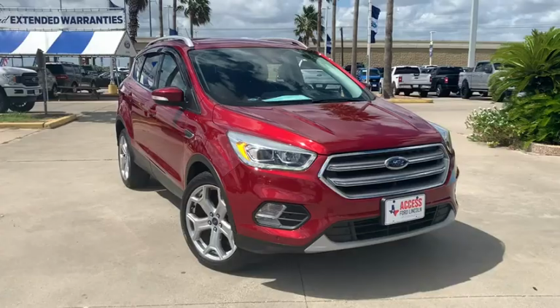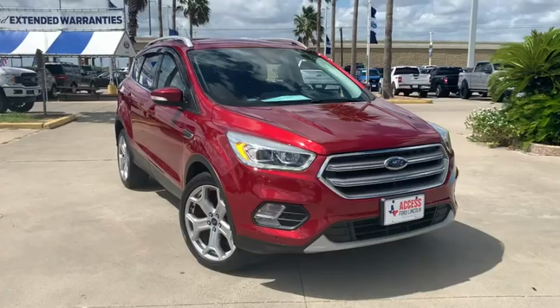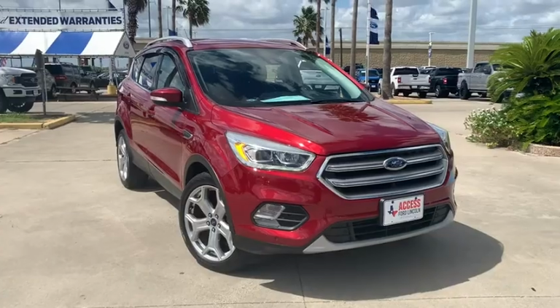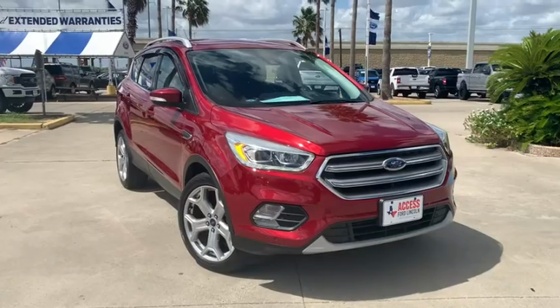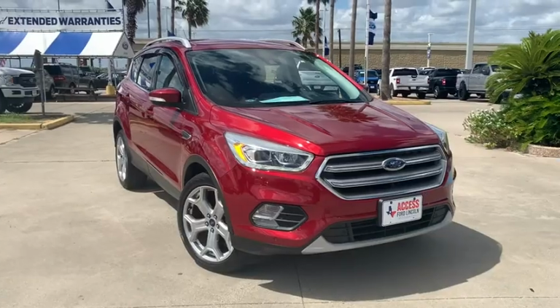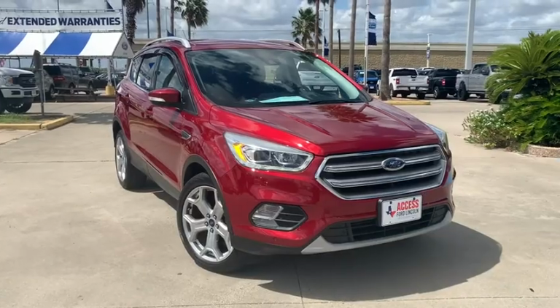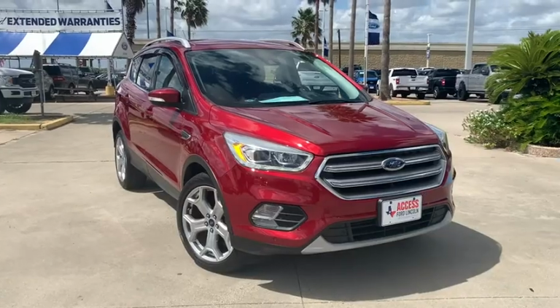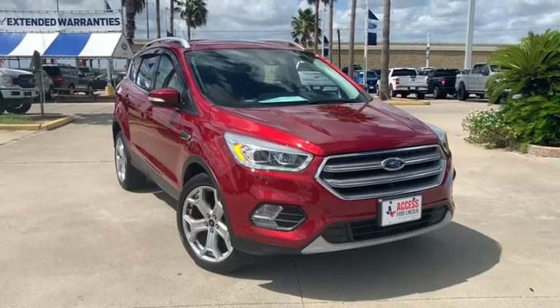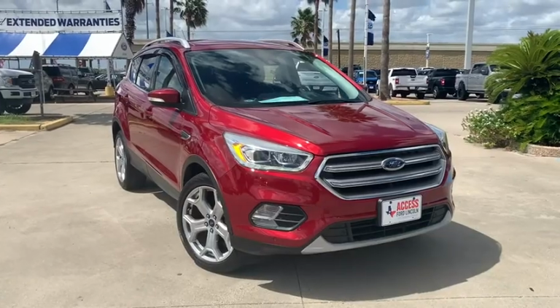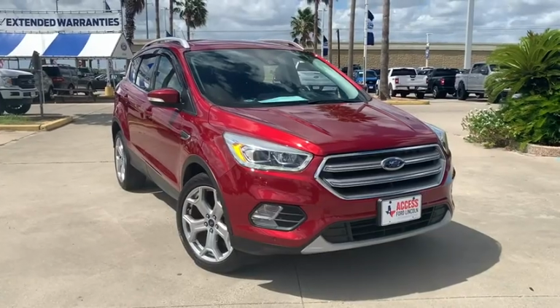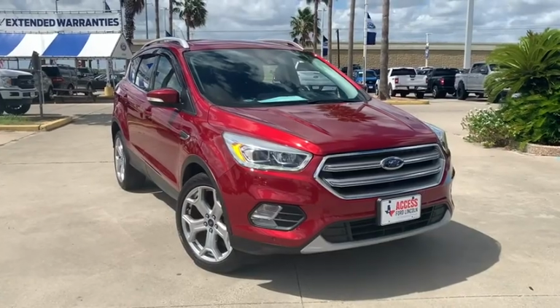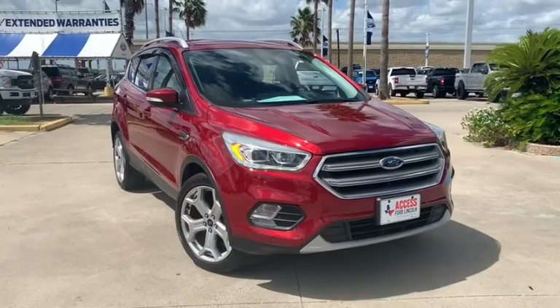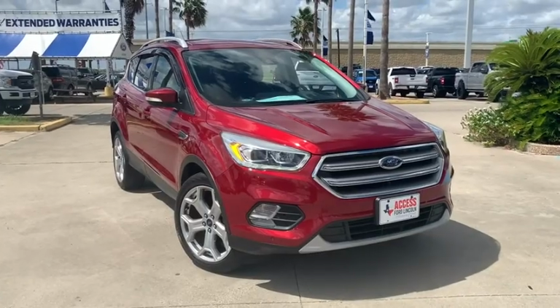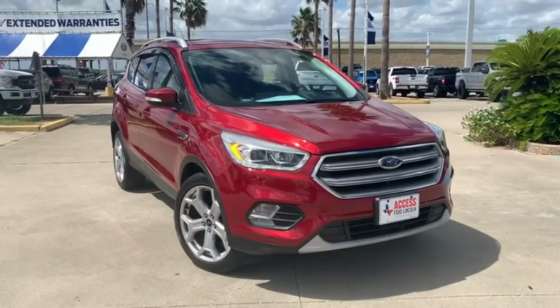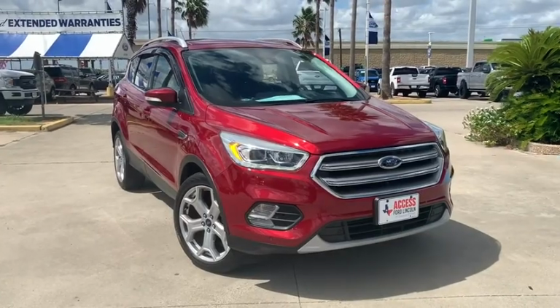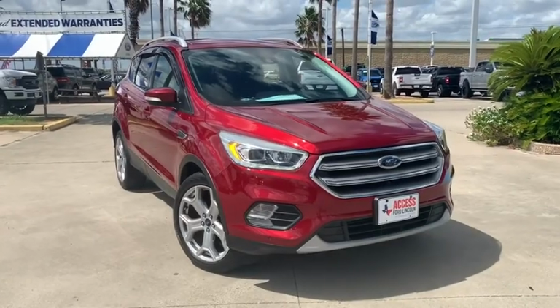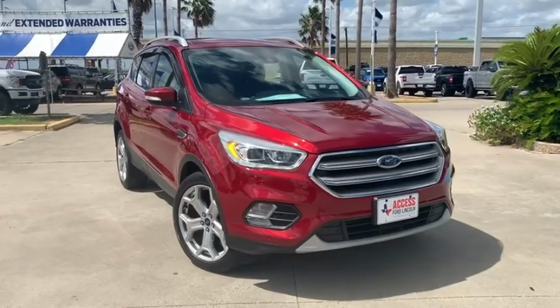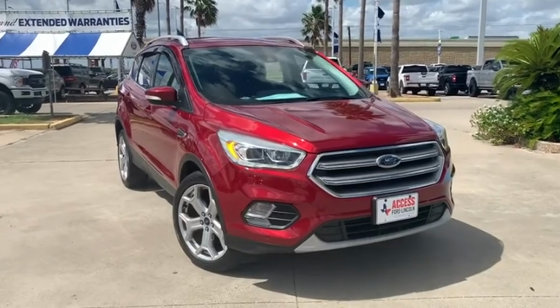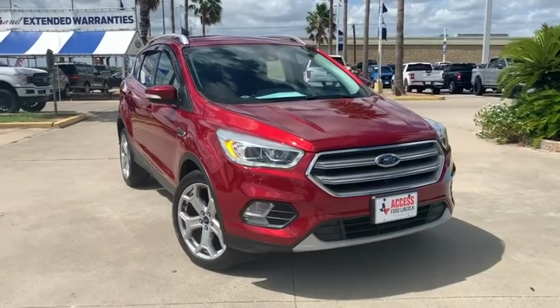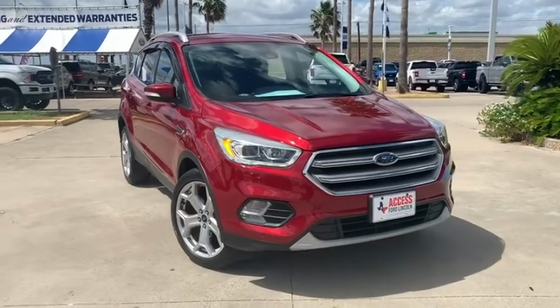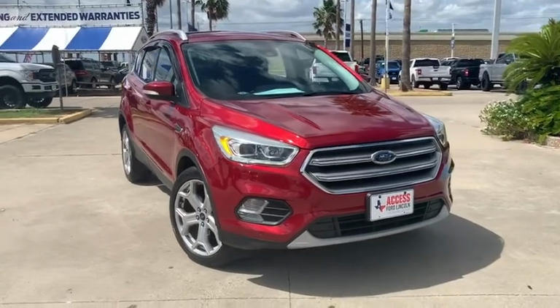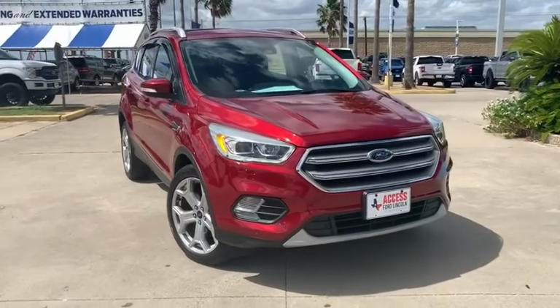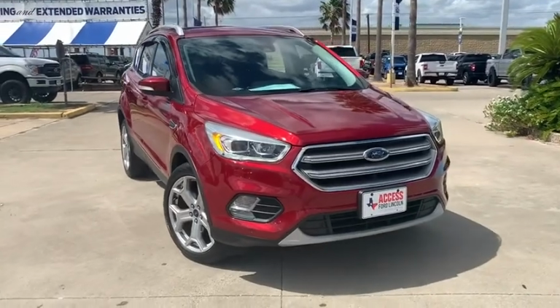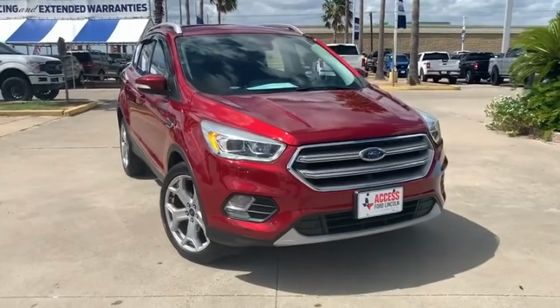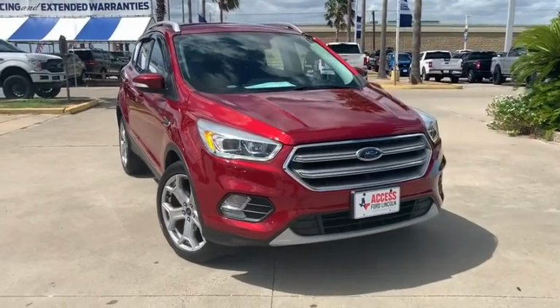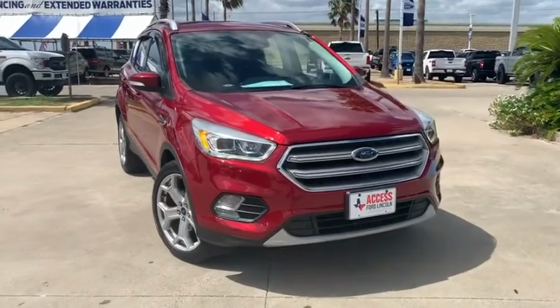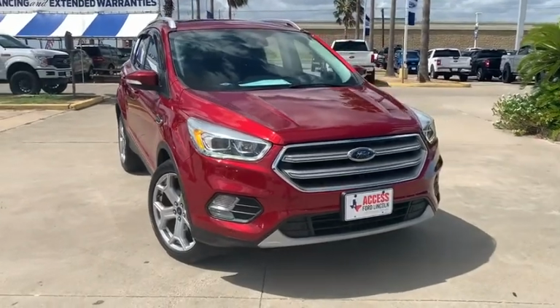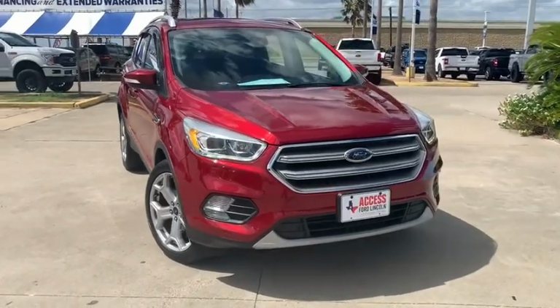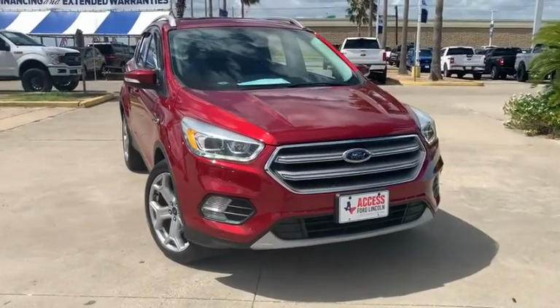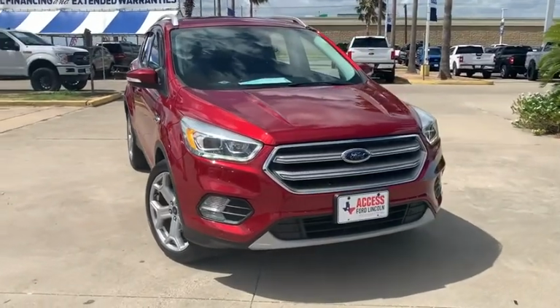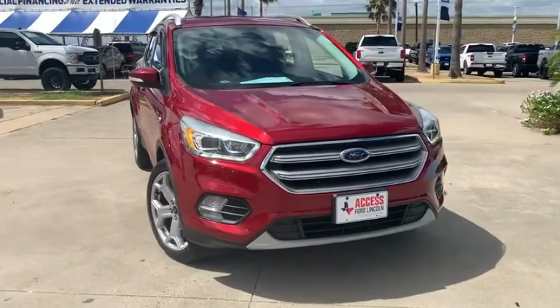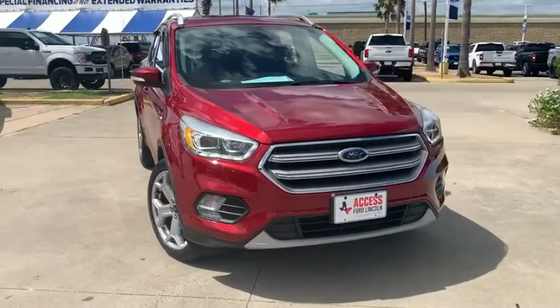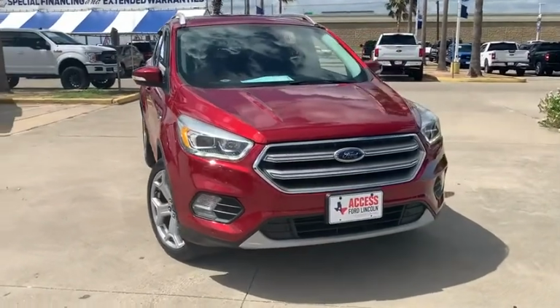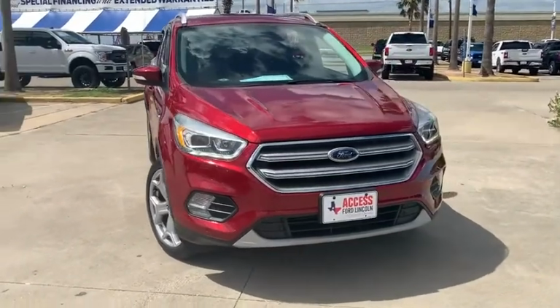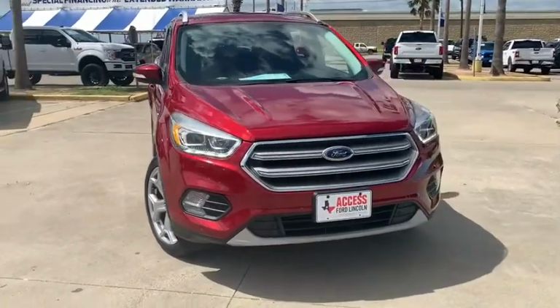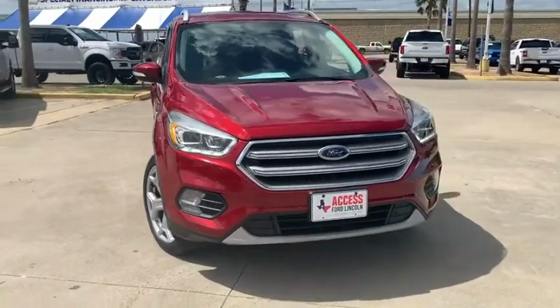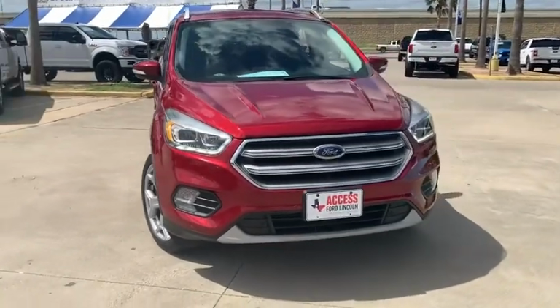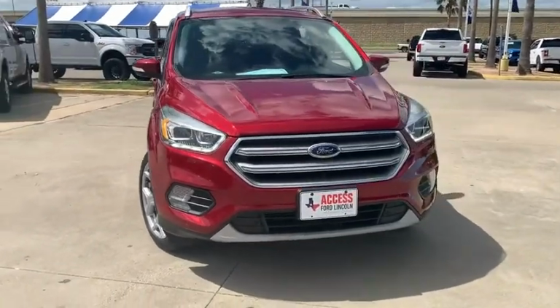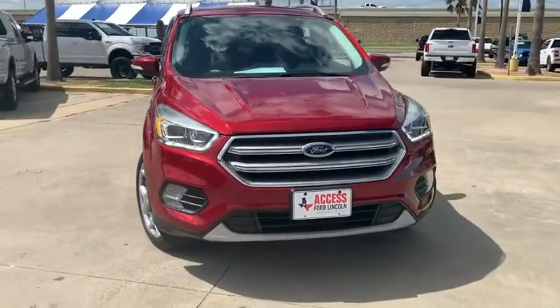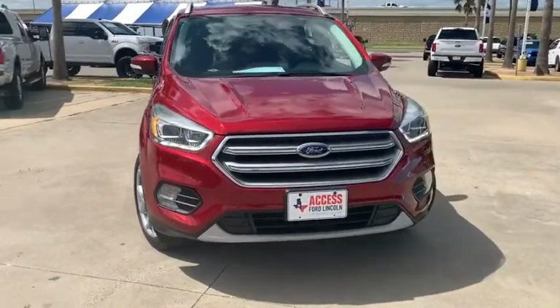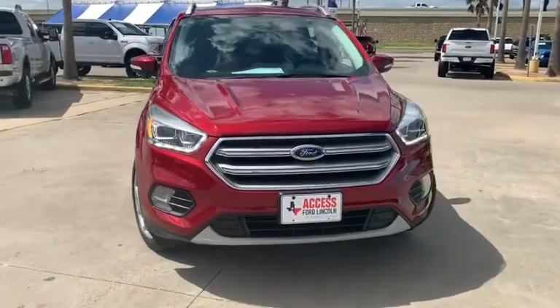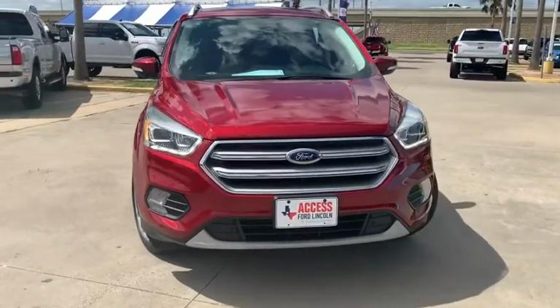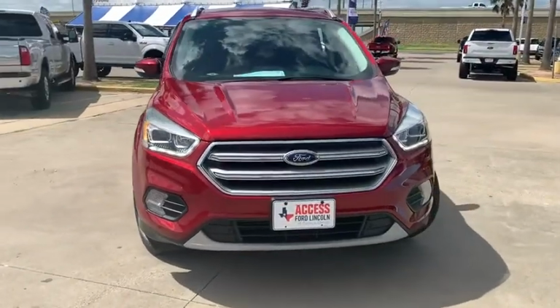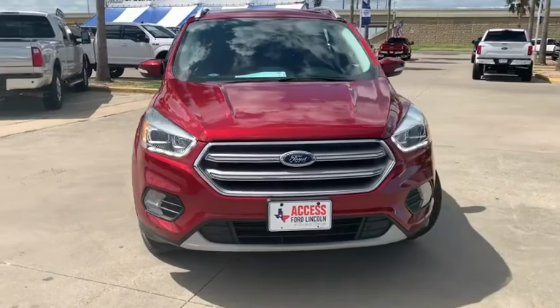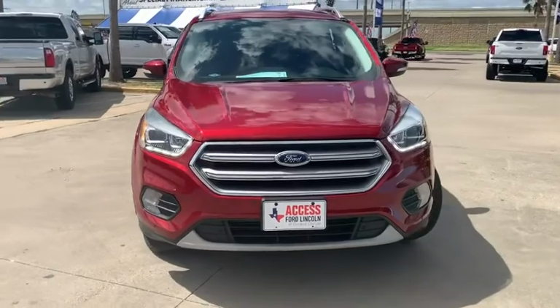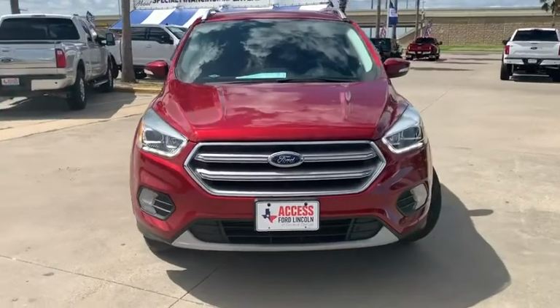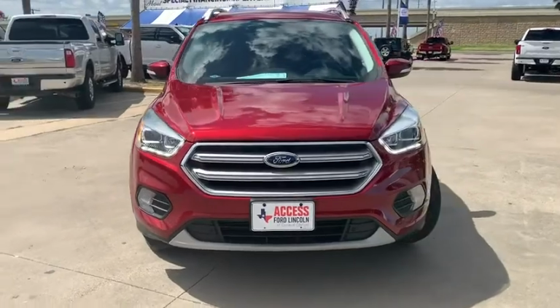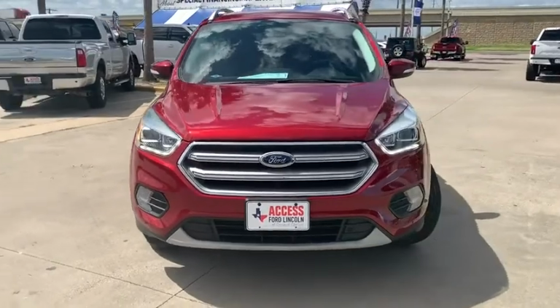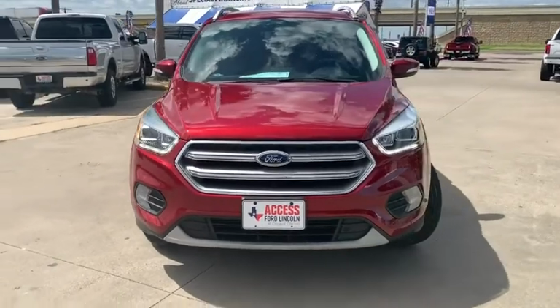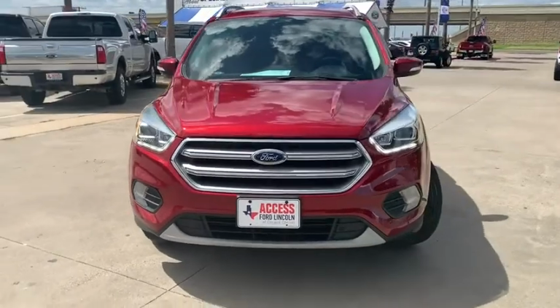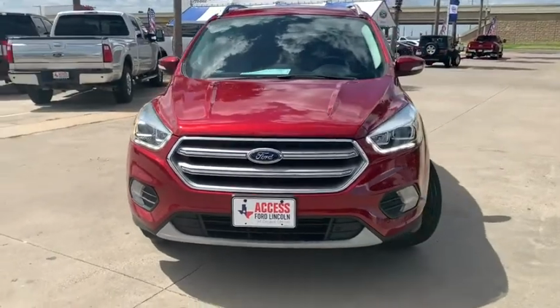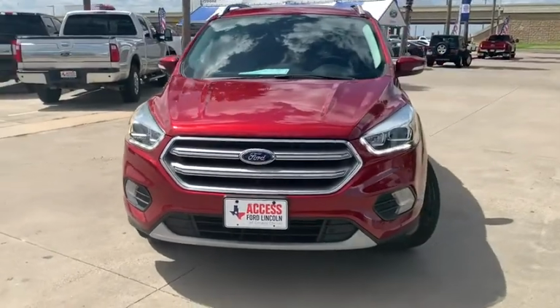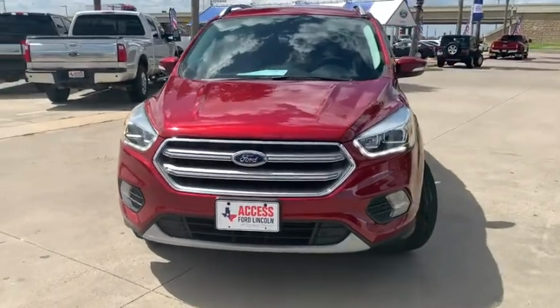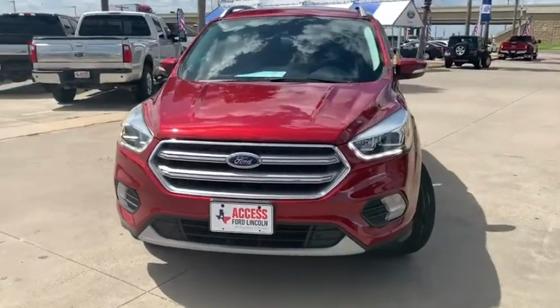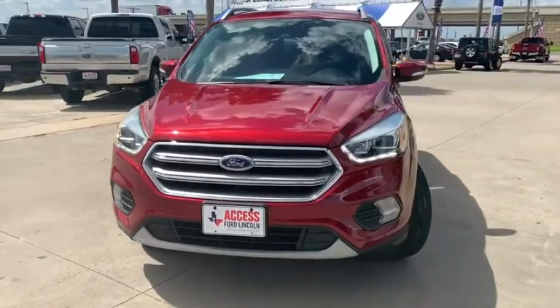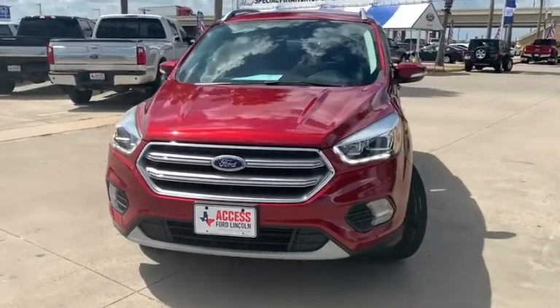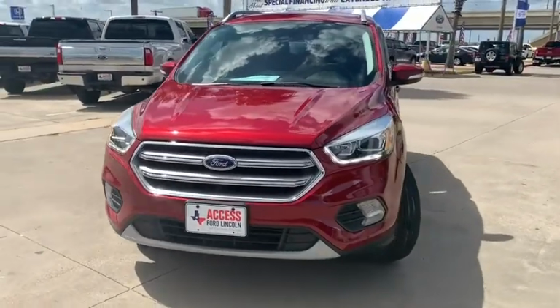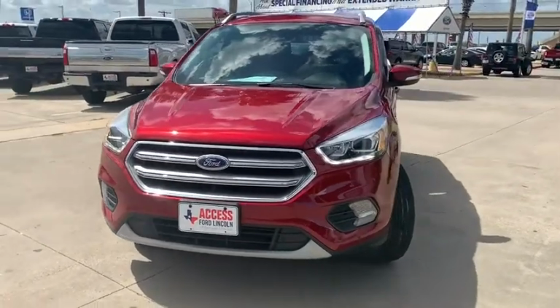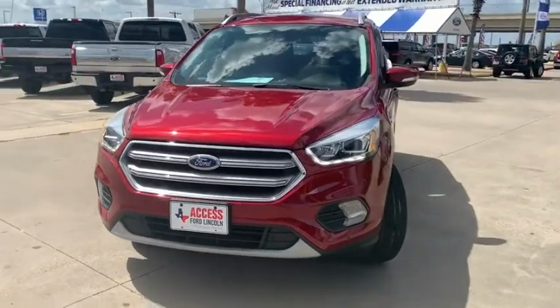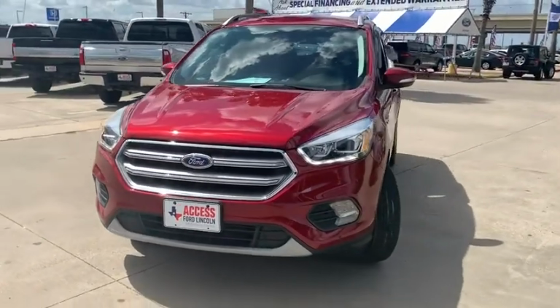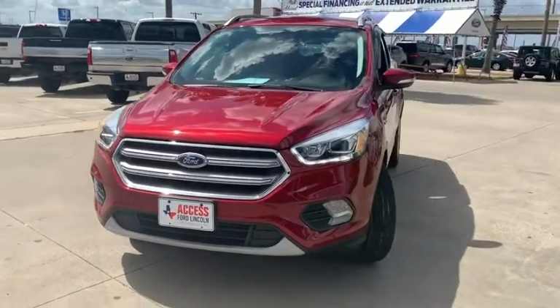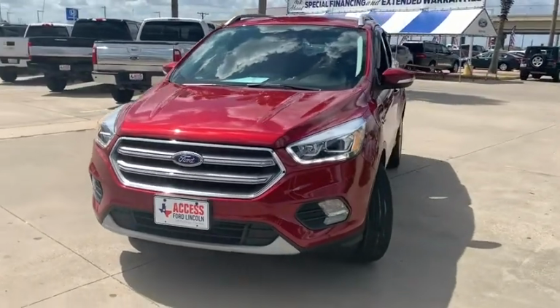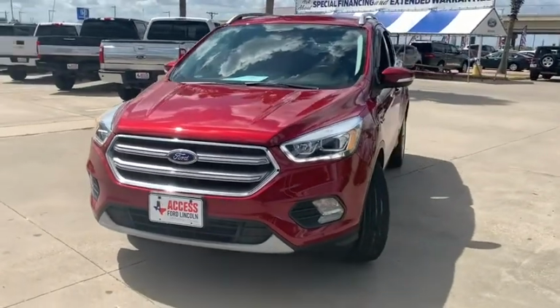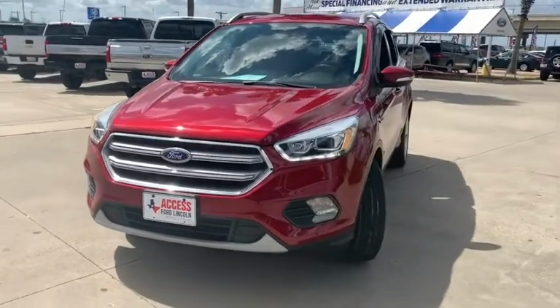You are going to love the 2017 Ford Escape. Gas engines flex, tow, sip and go with Ford Escape.